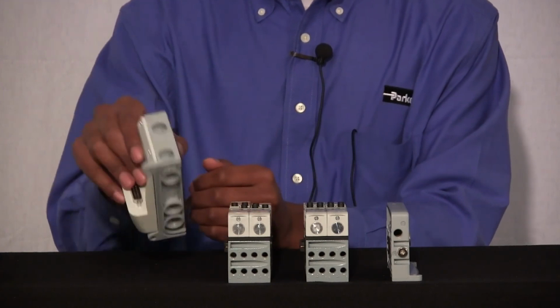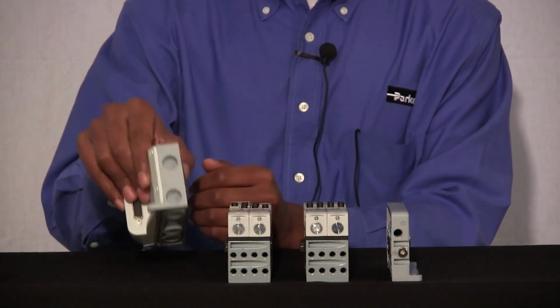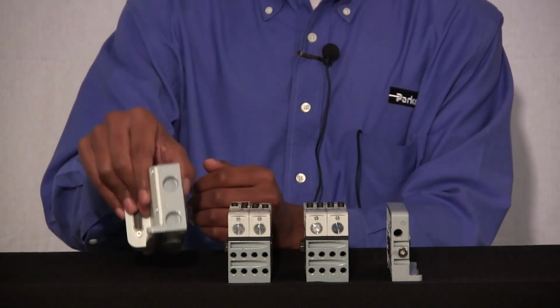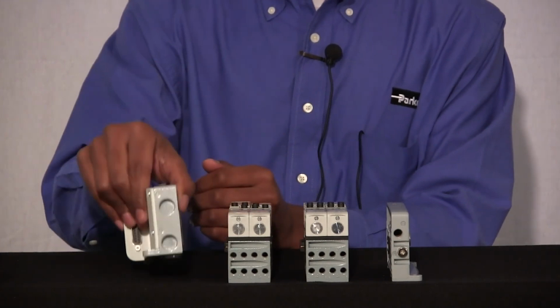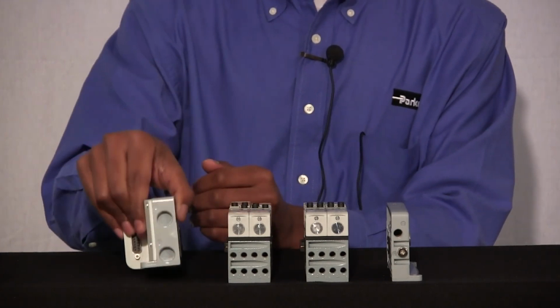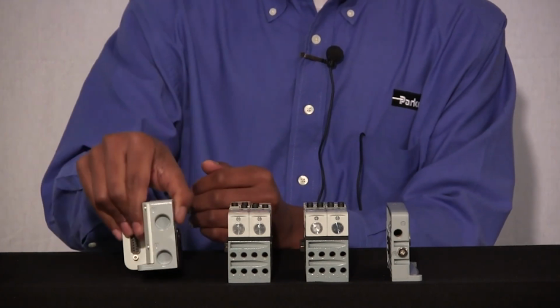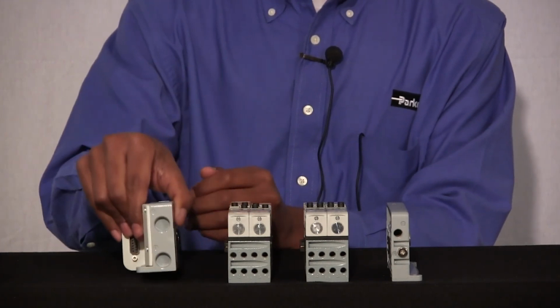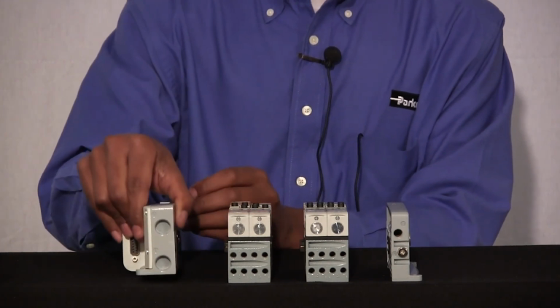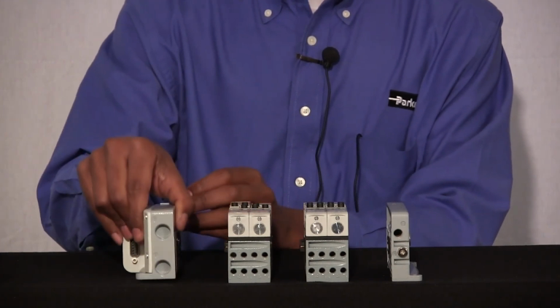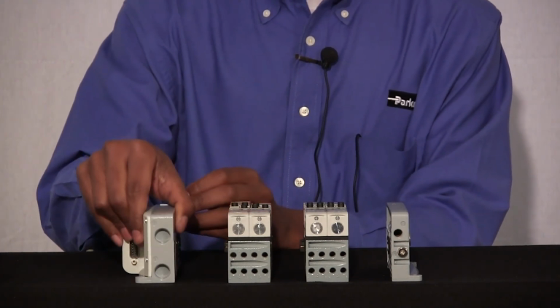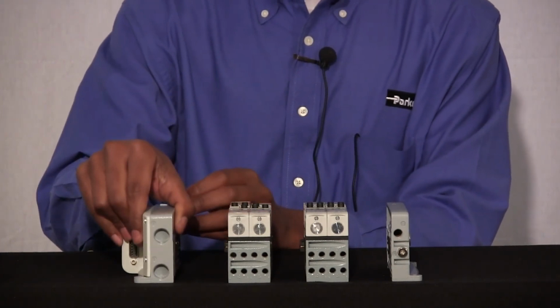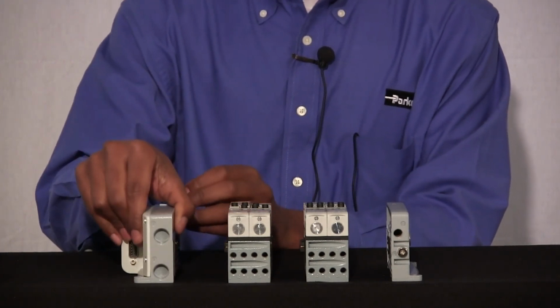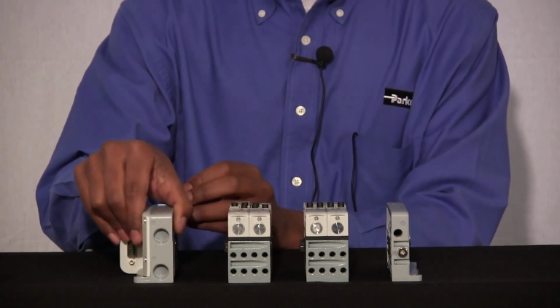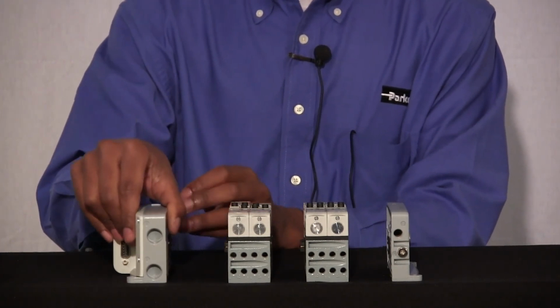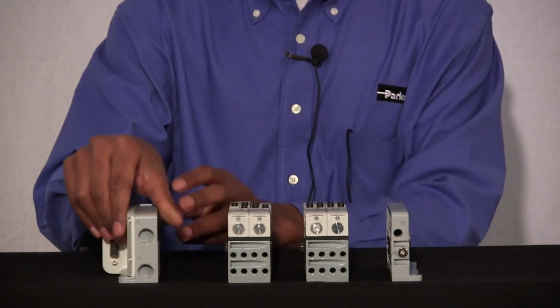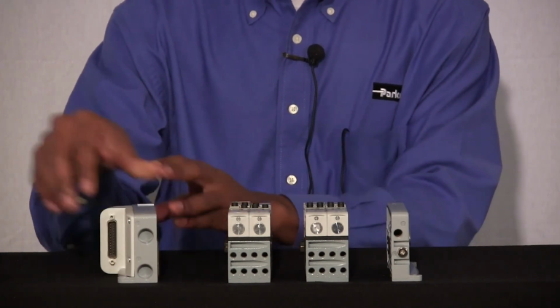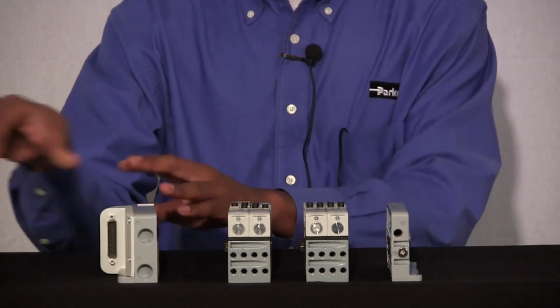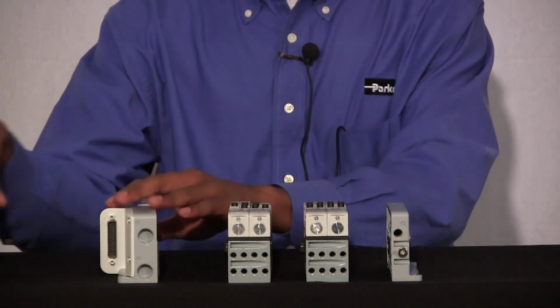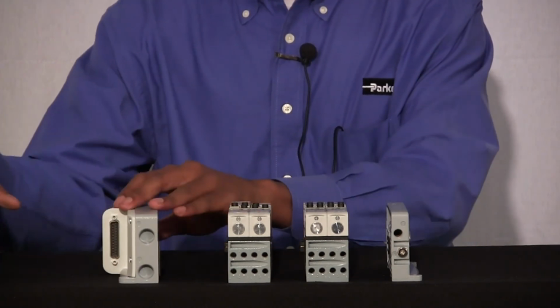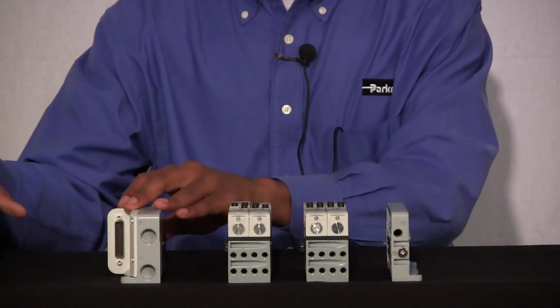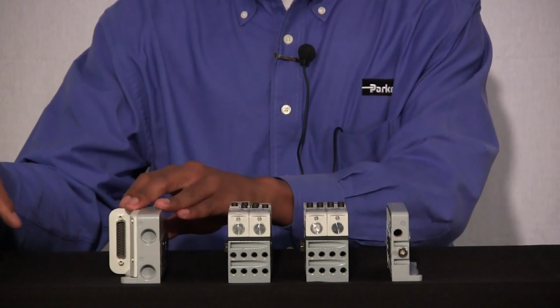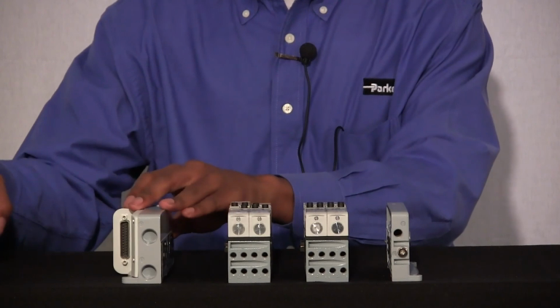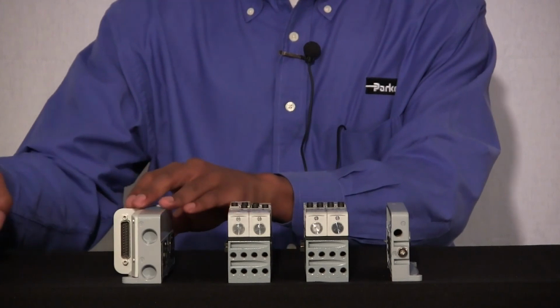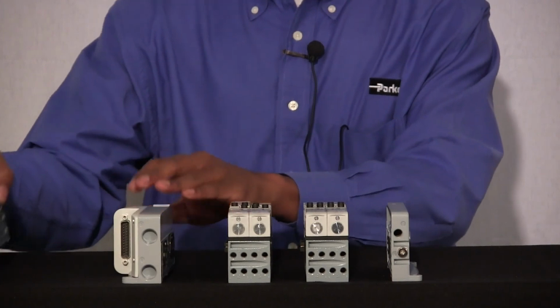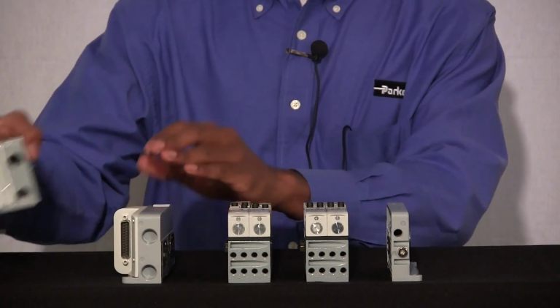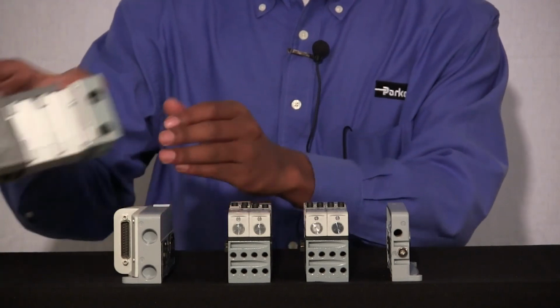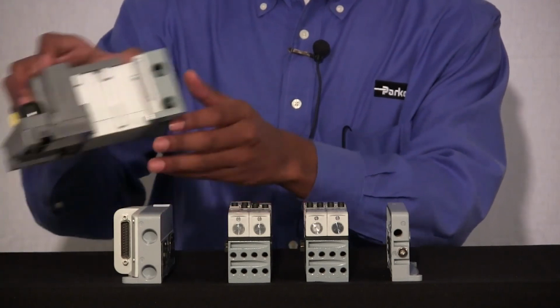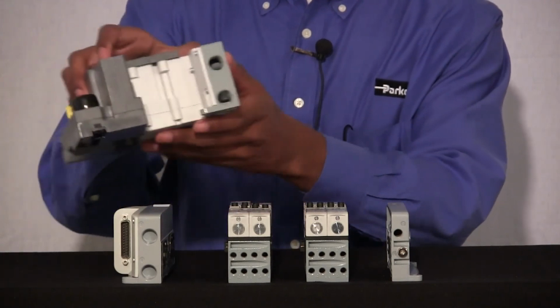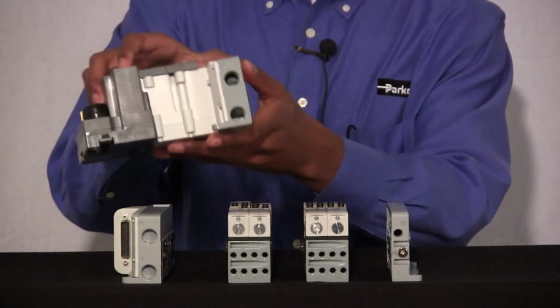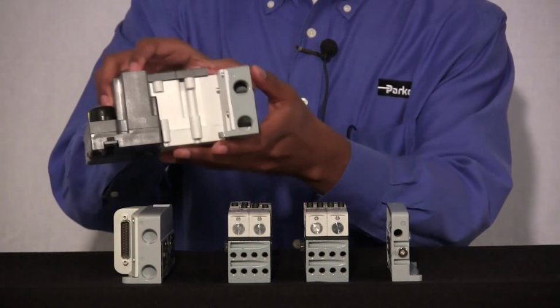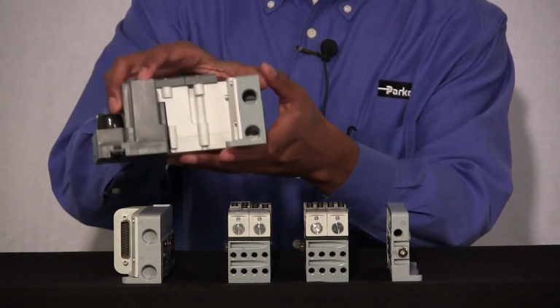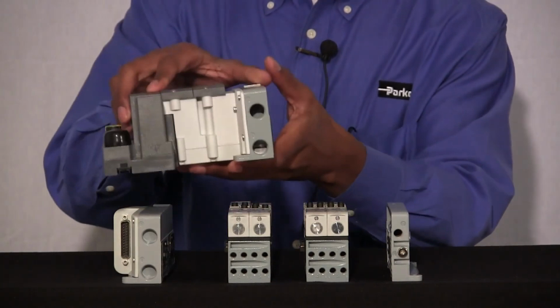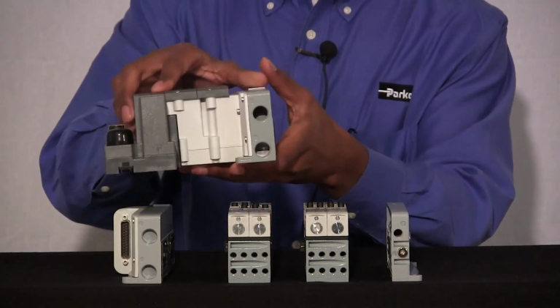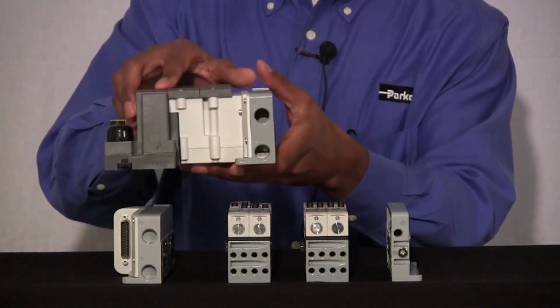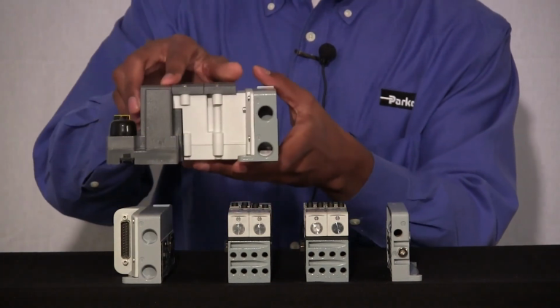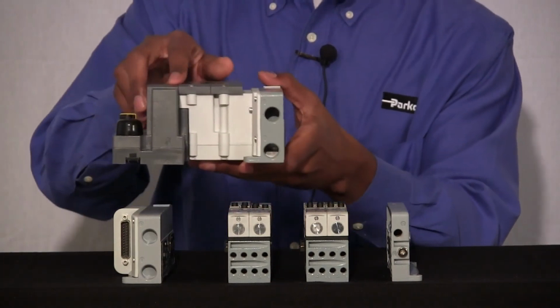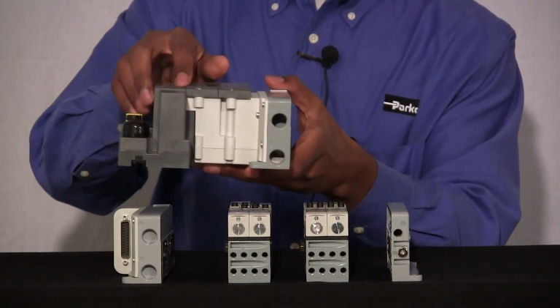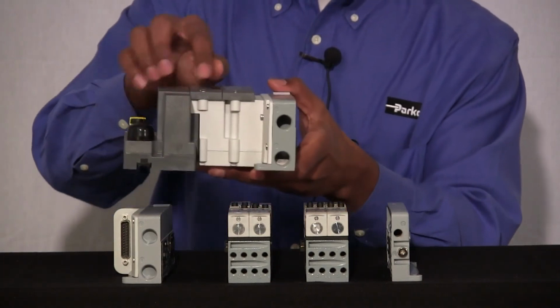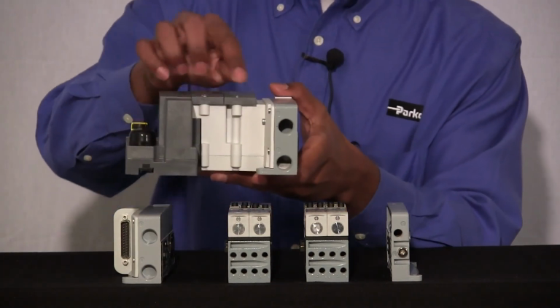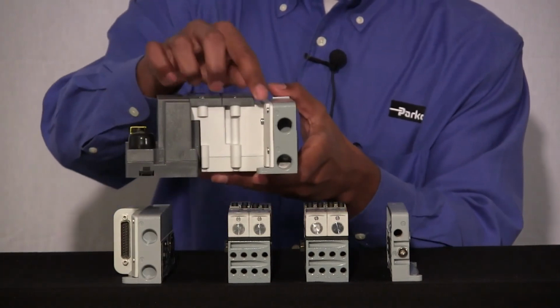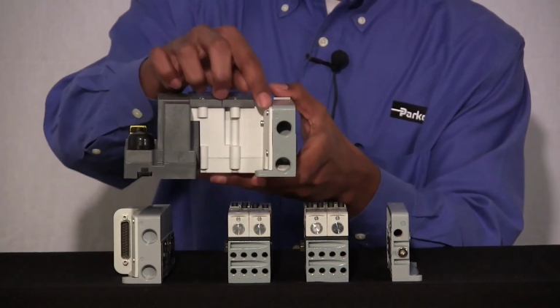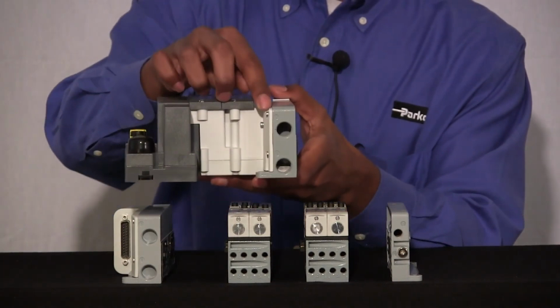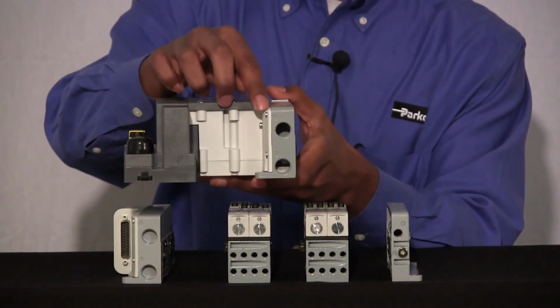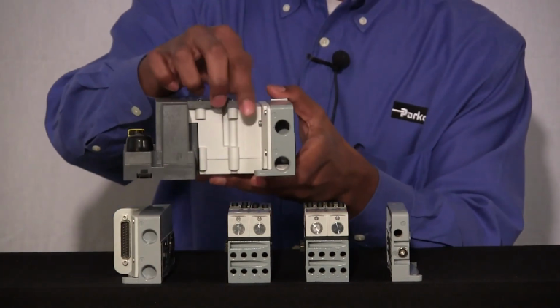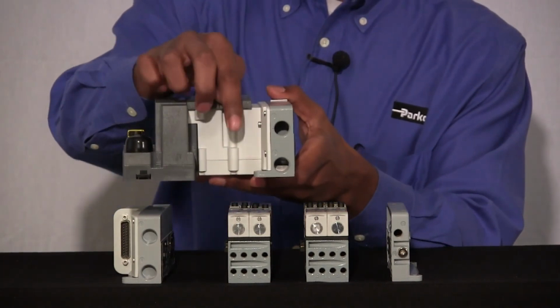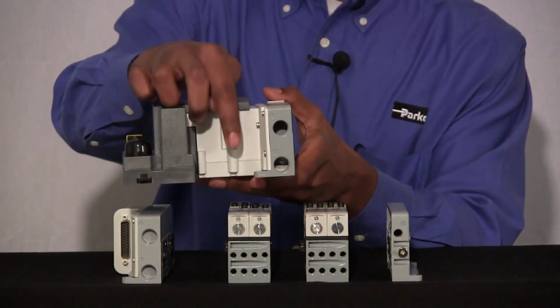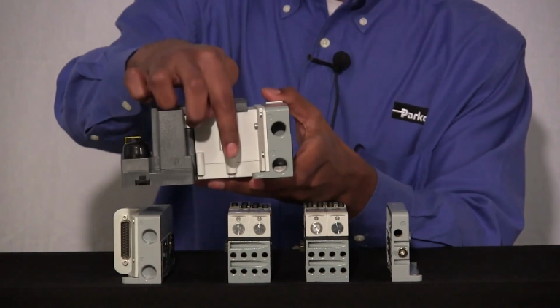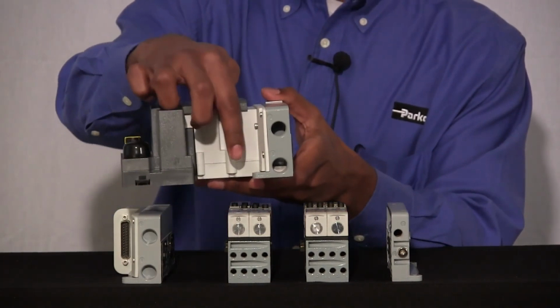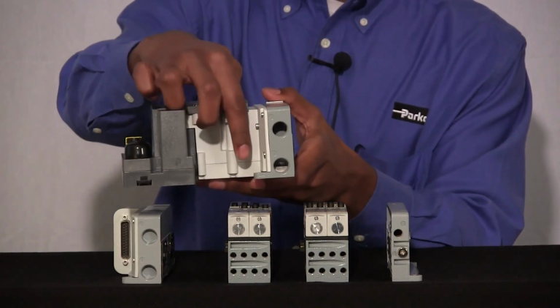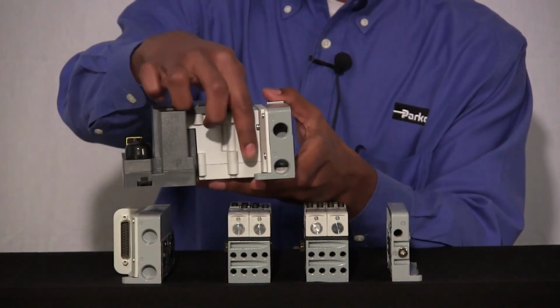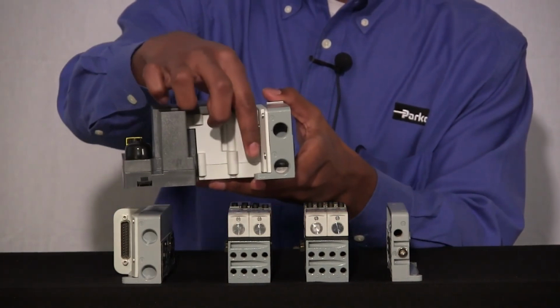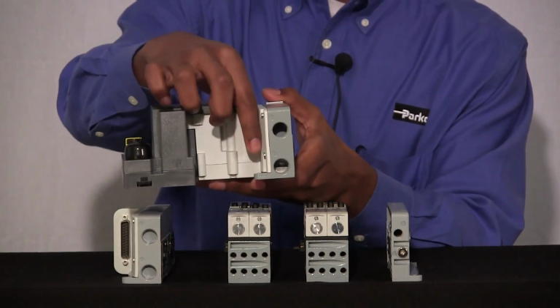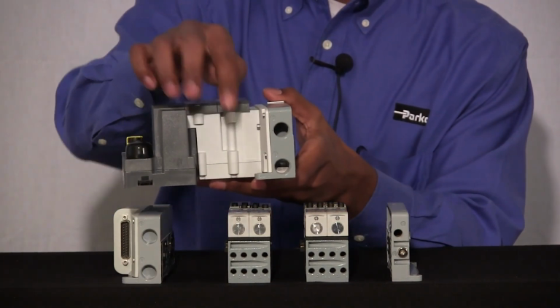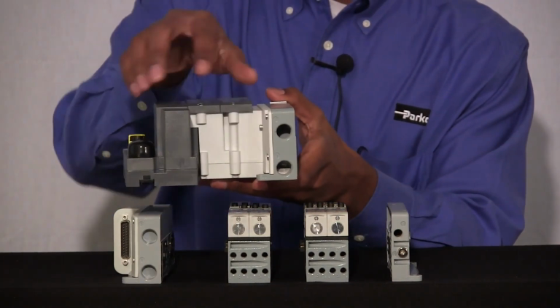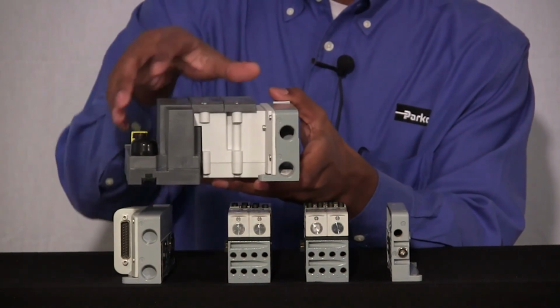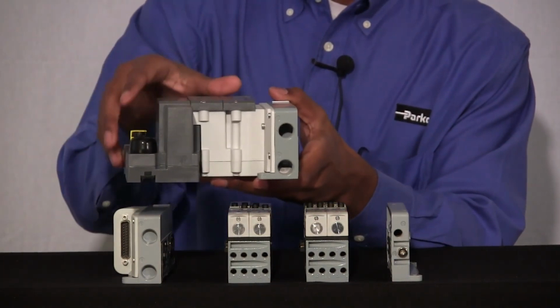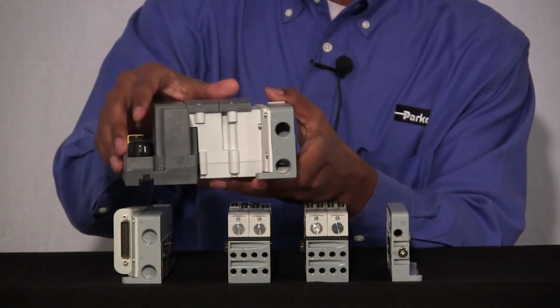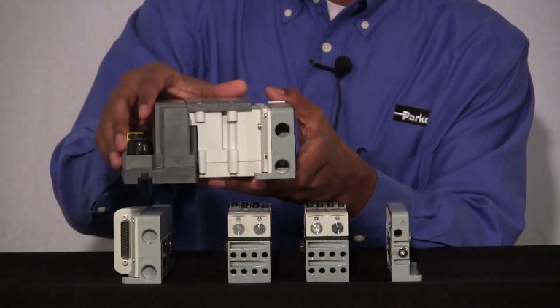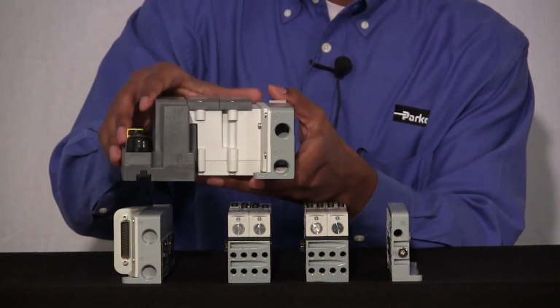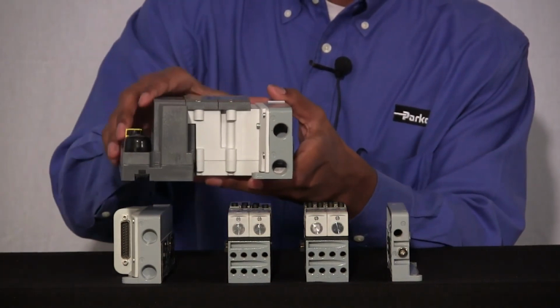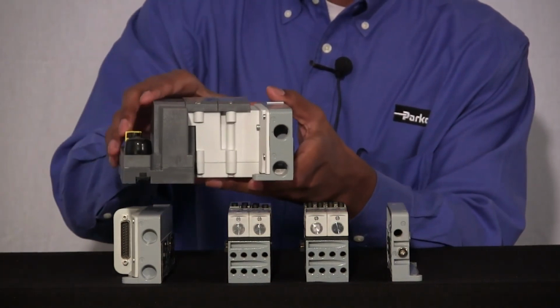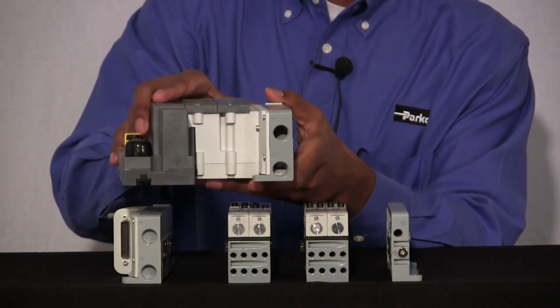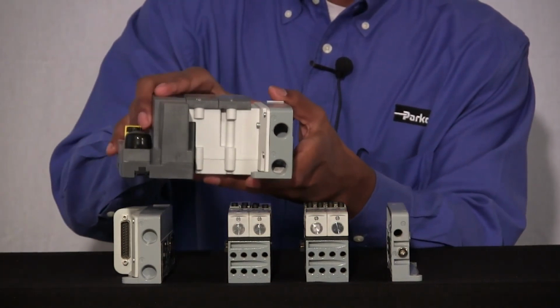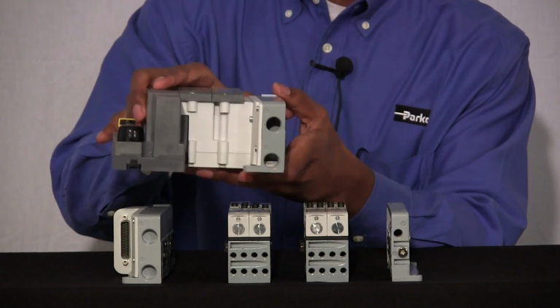We also offer a side-ported version, which would have your number one and your number three ports on the side.